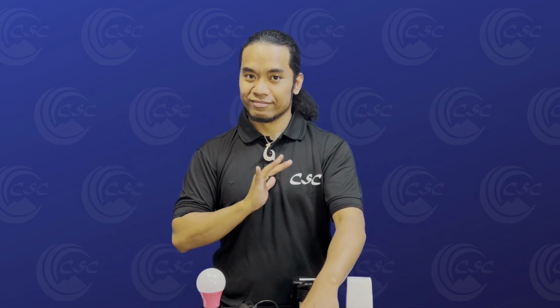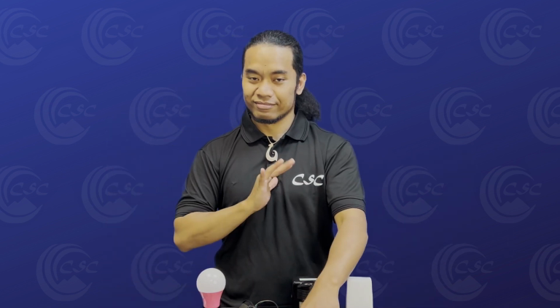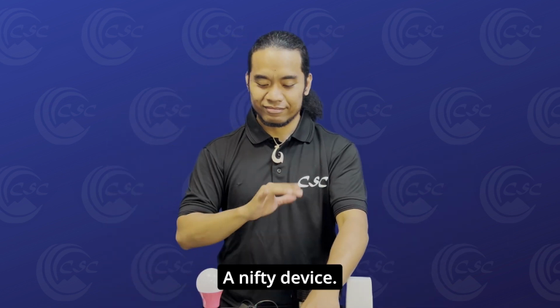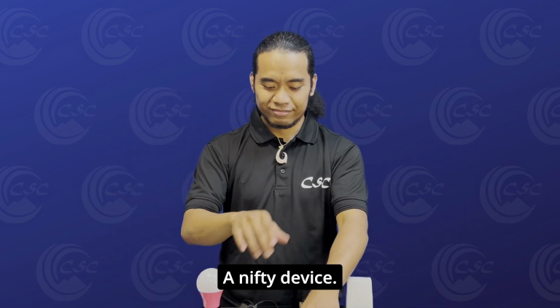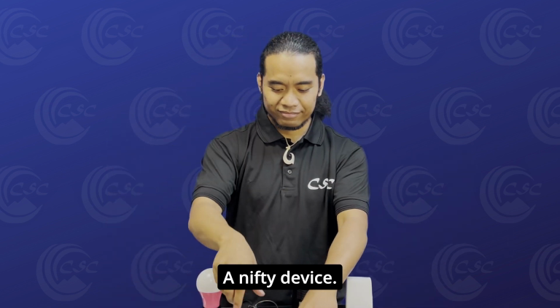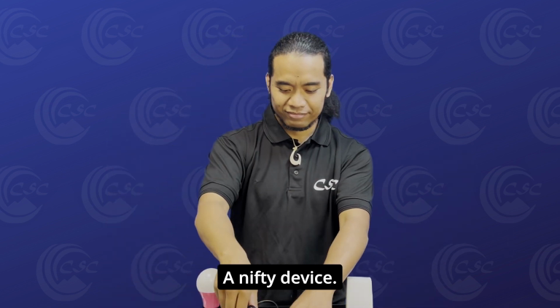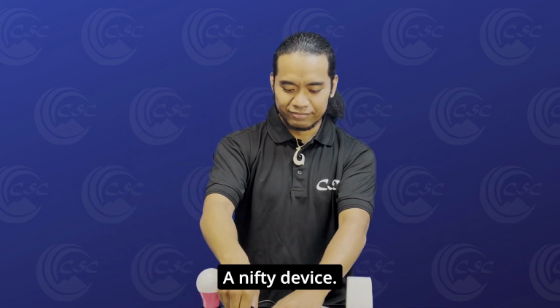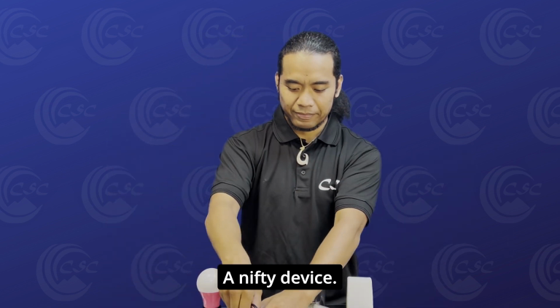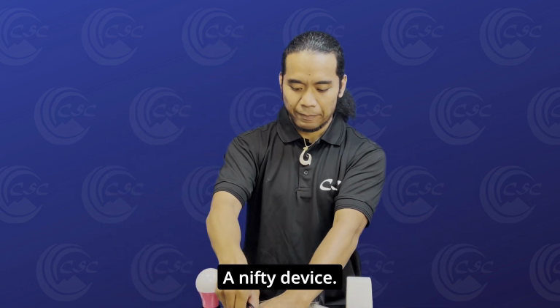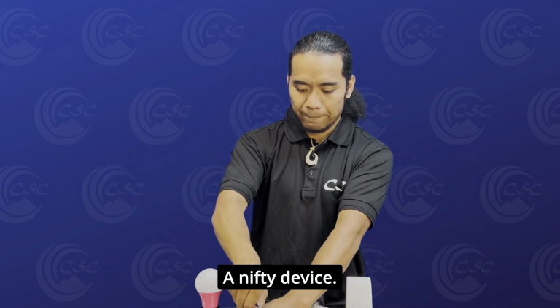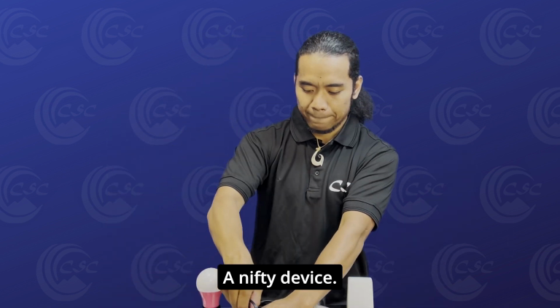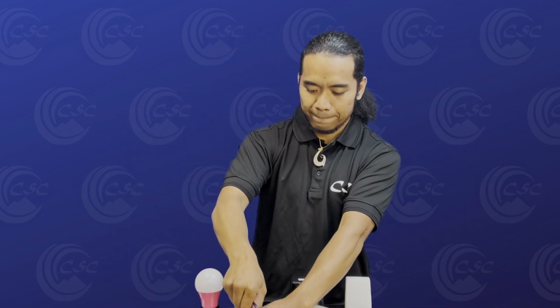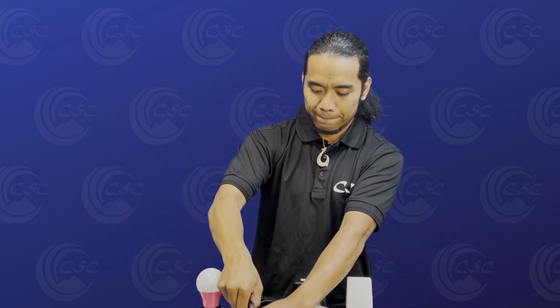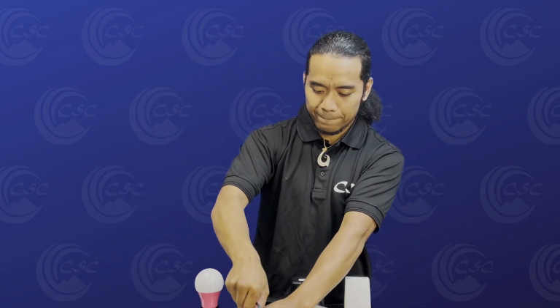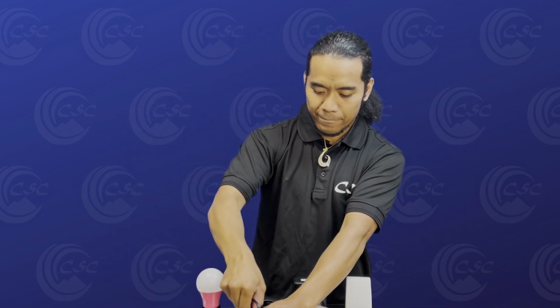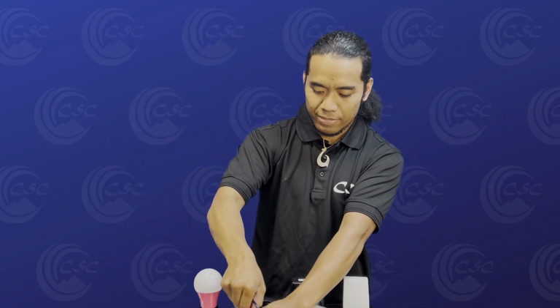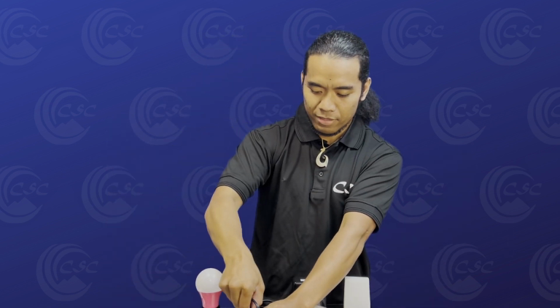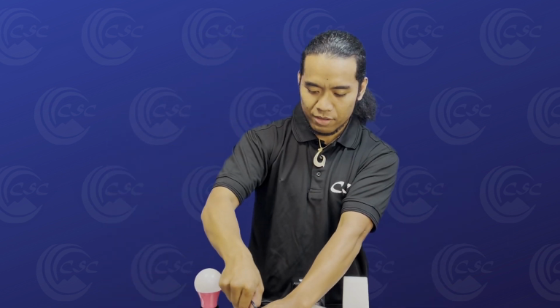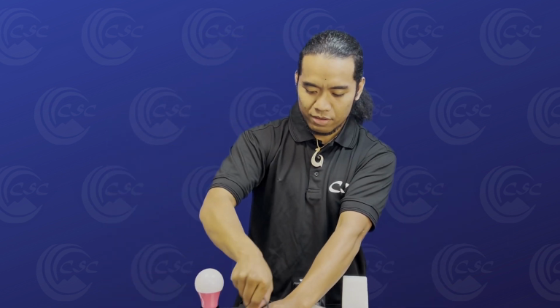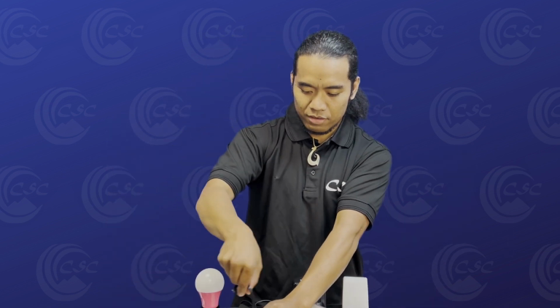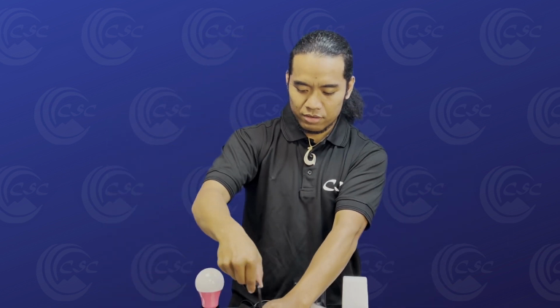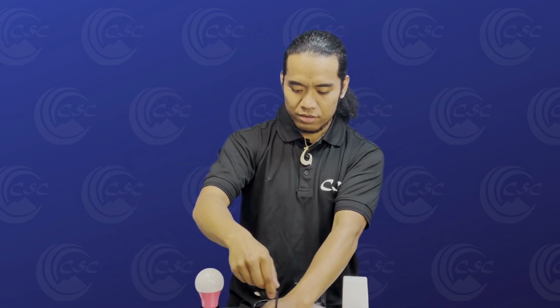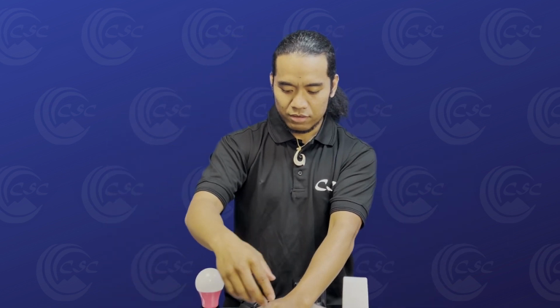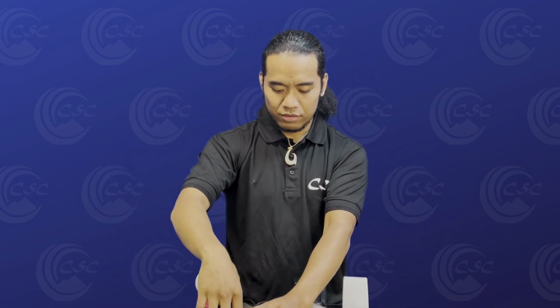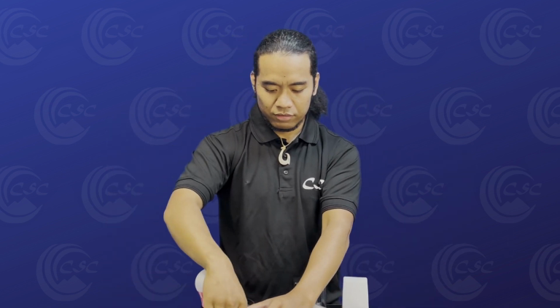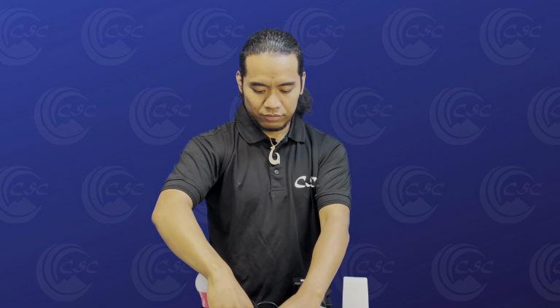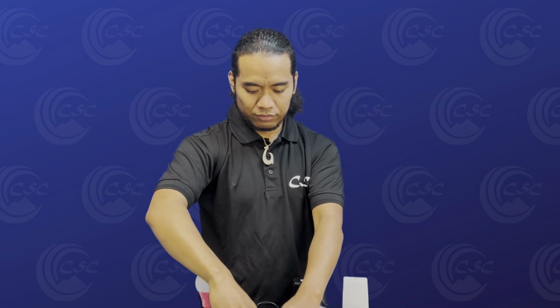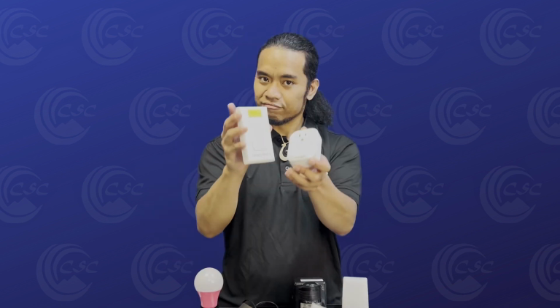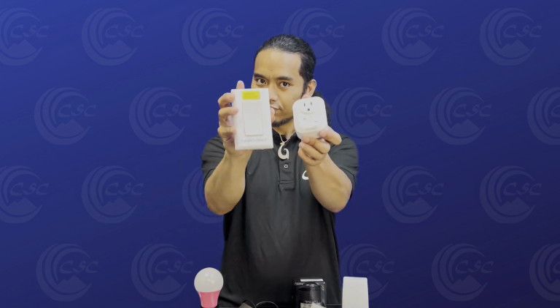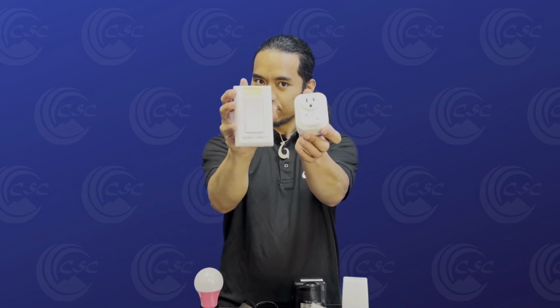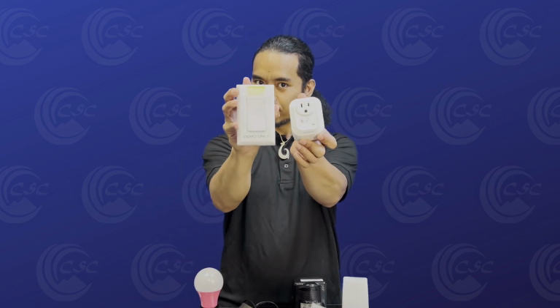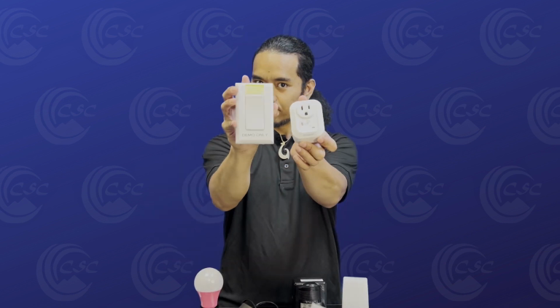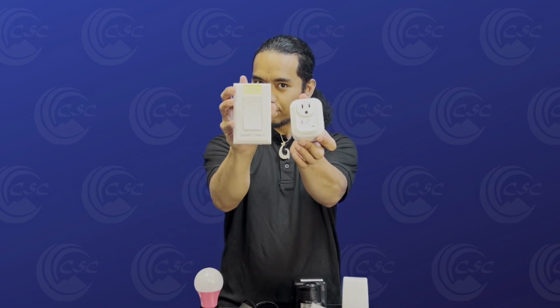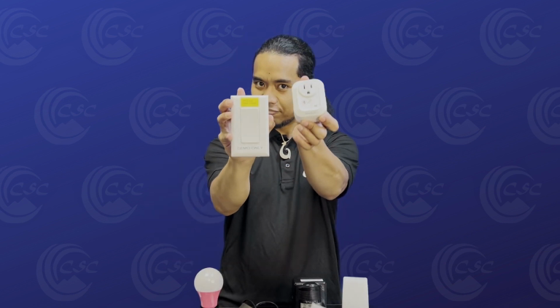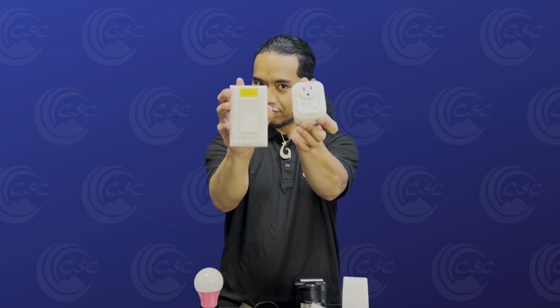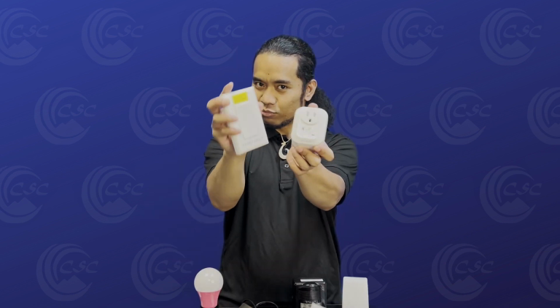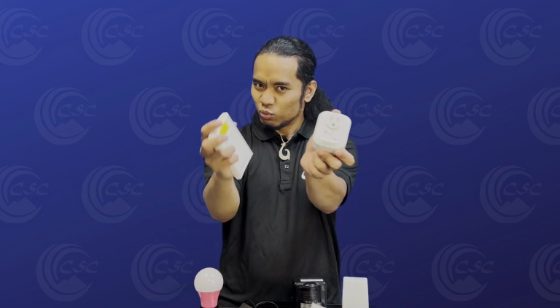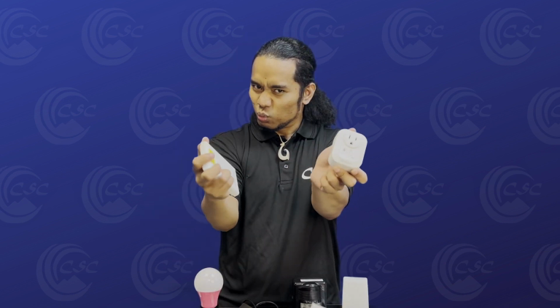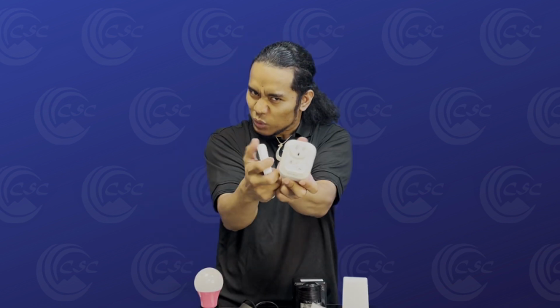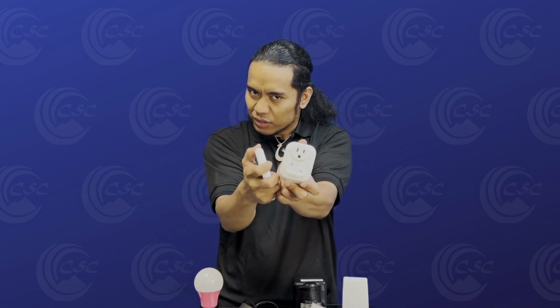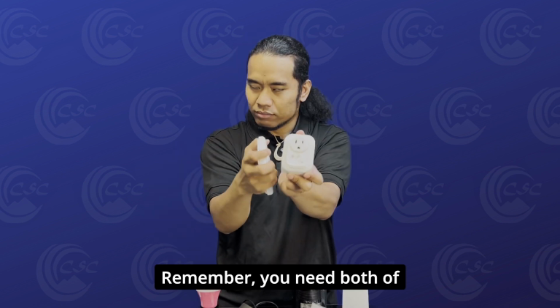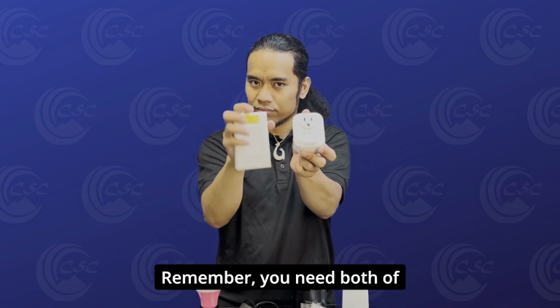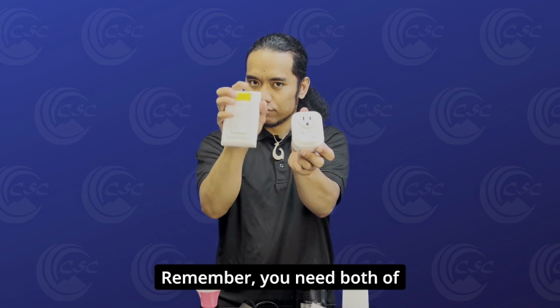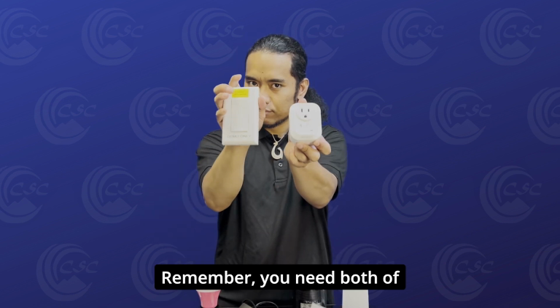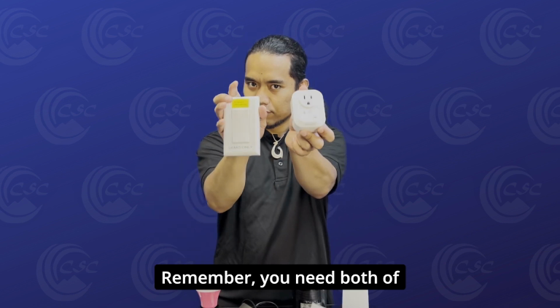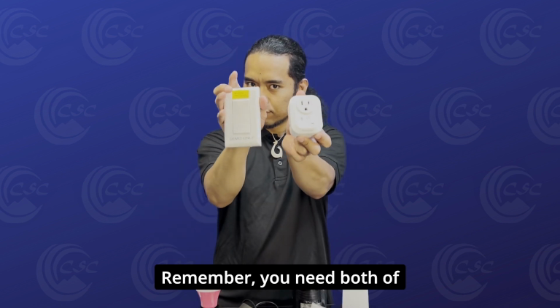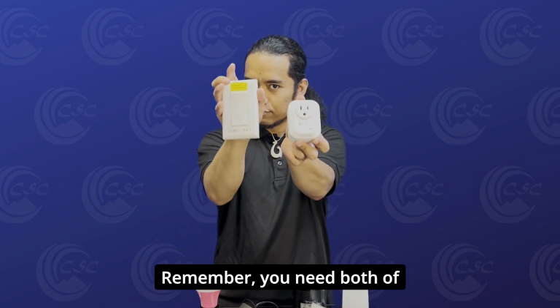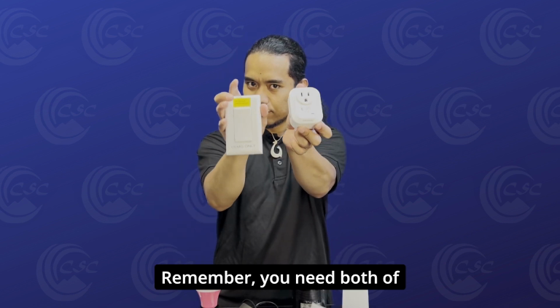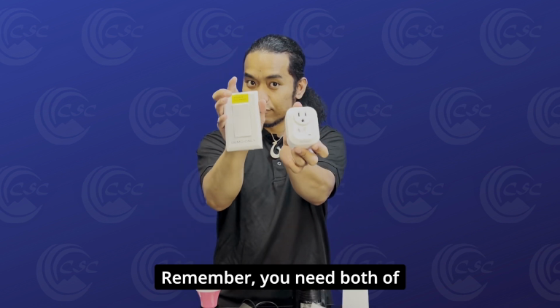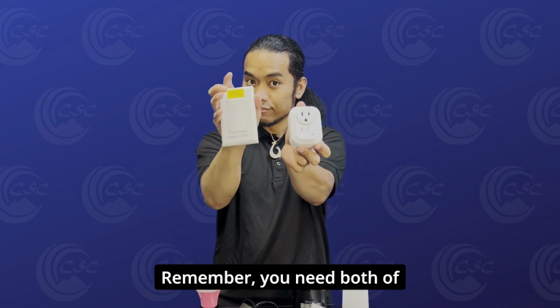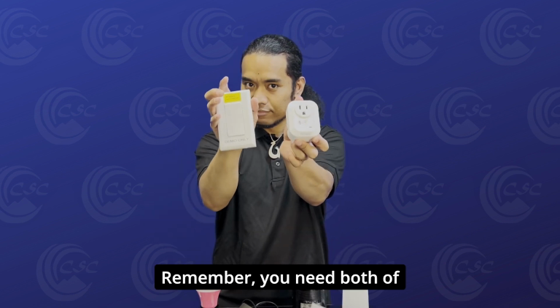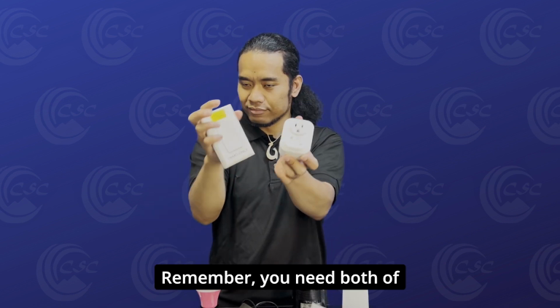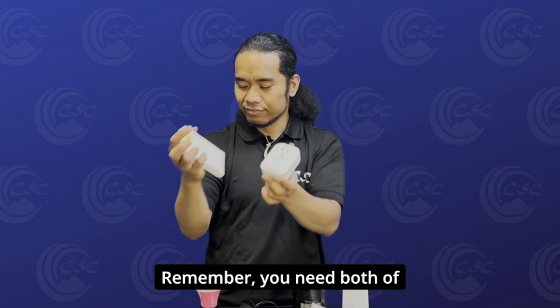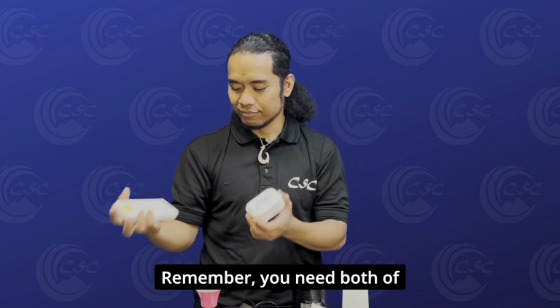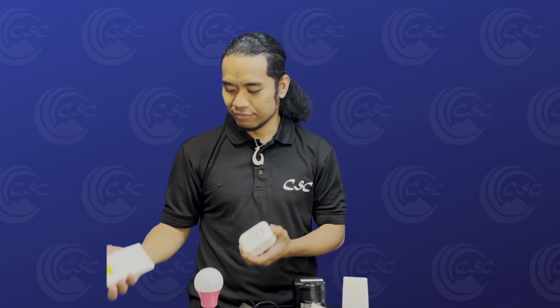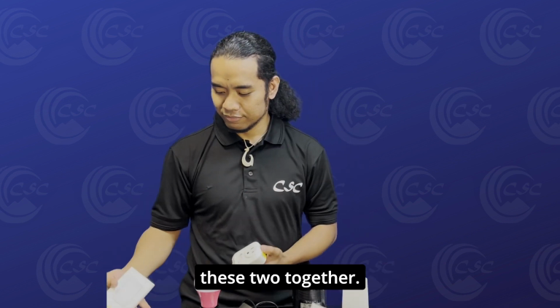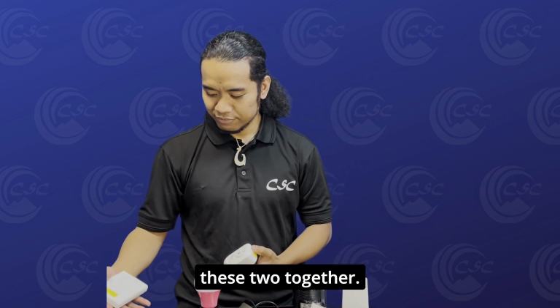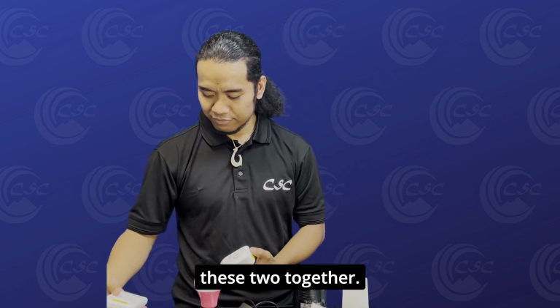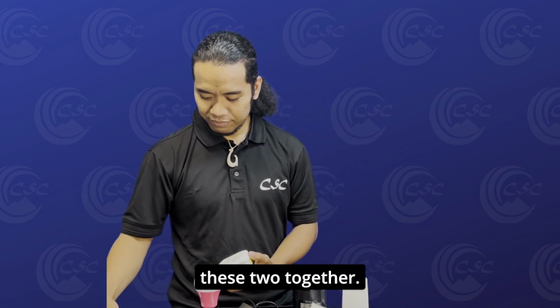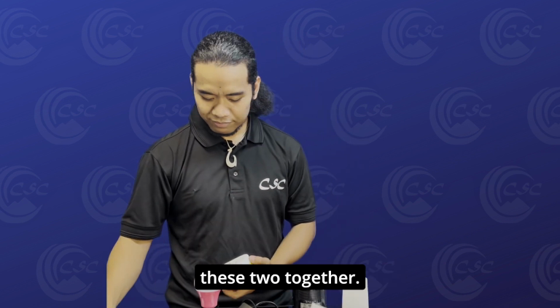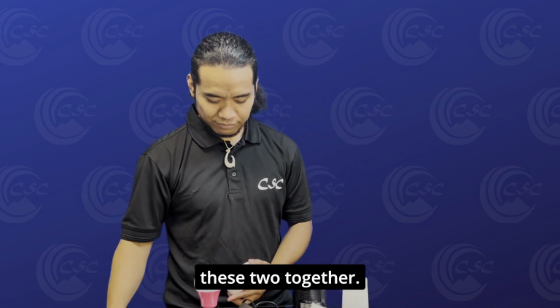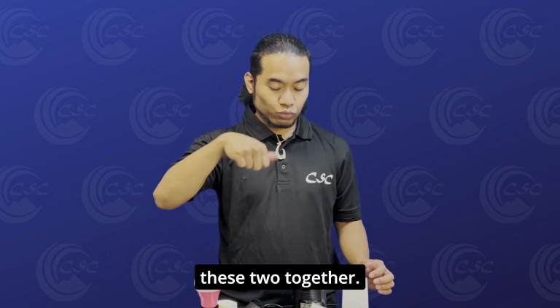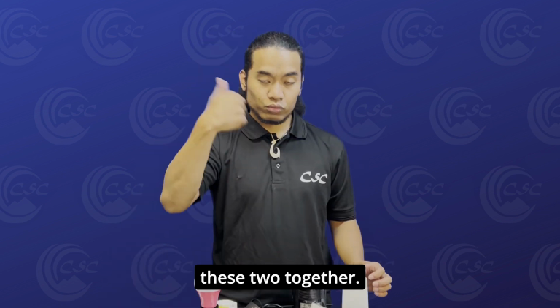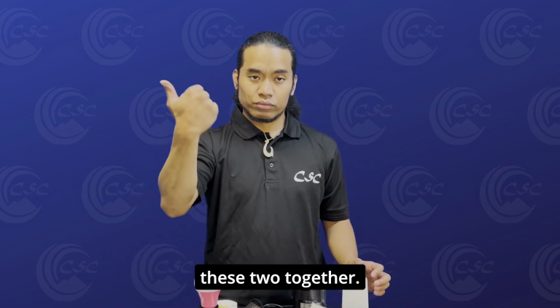A nifty device. But remember, you need both of these two together.